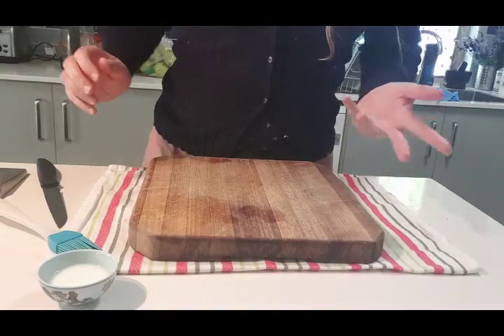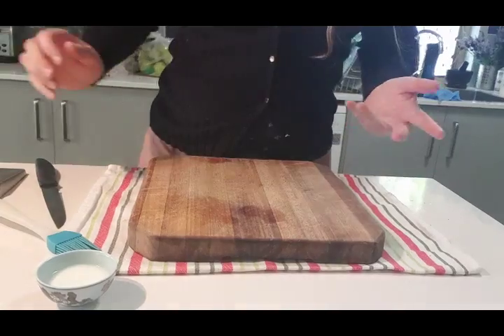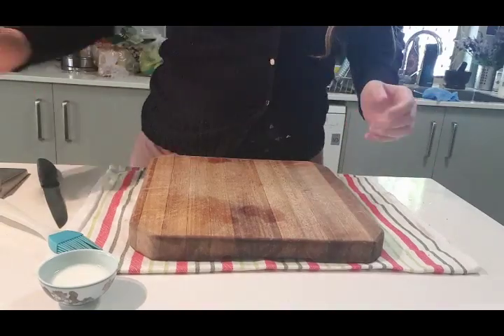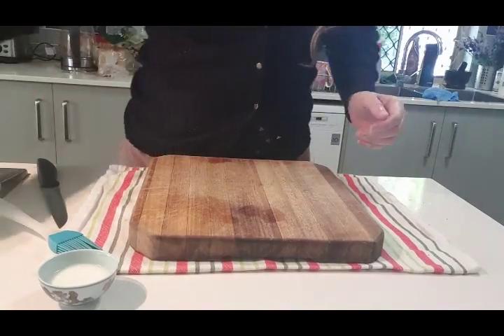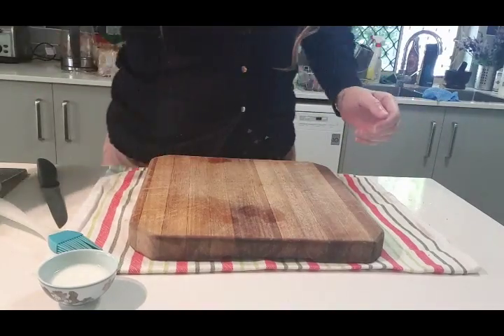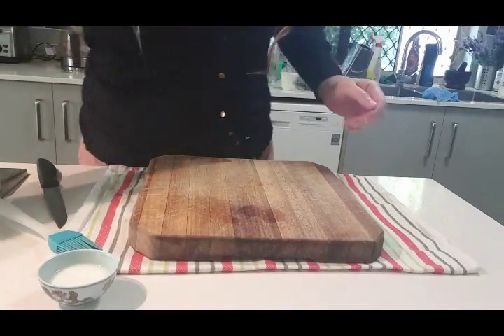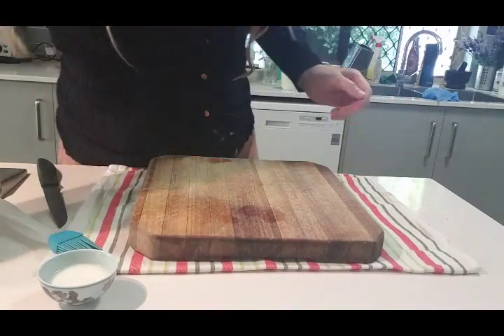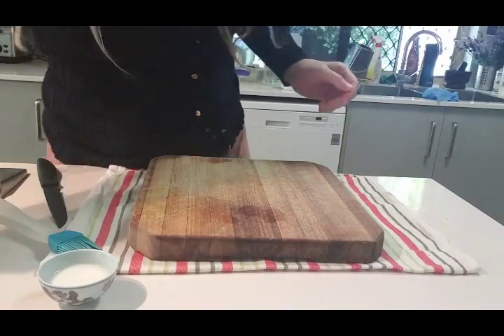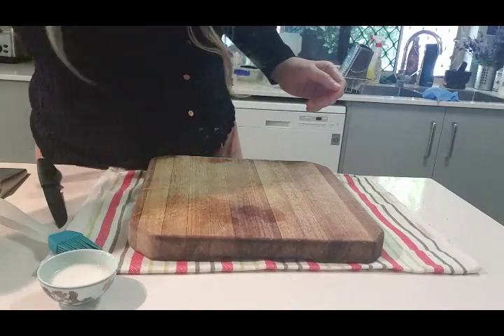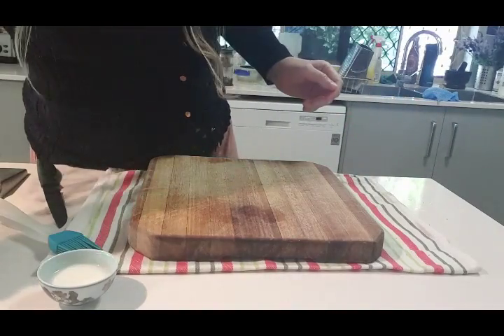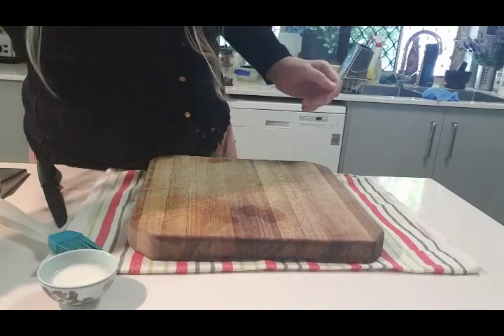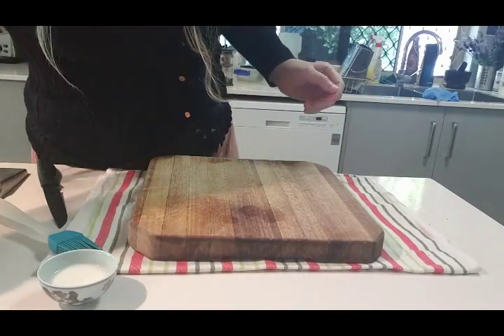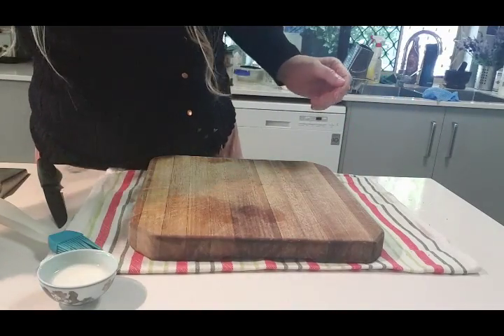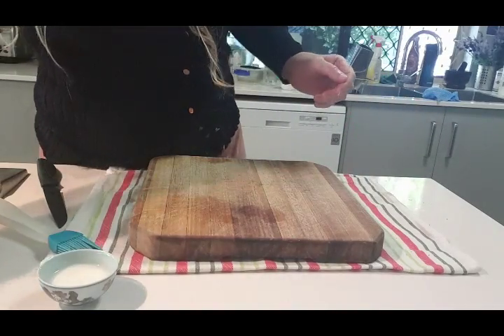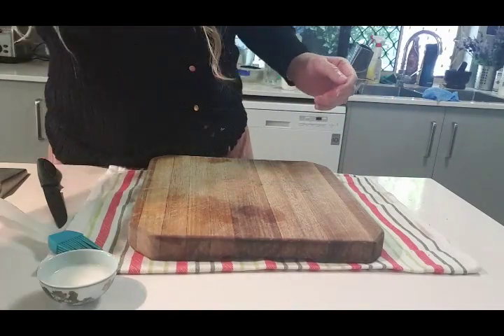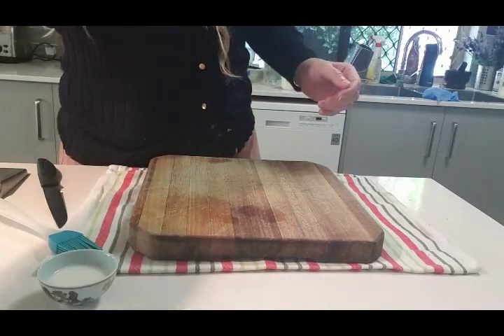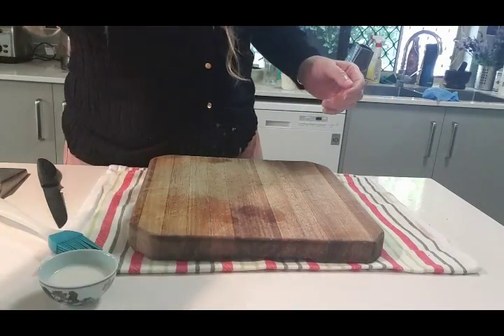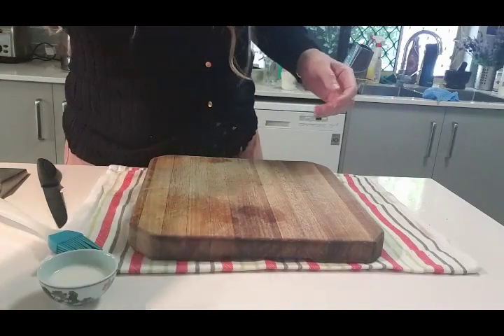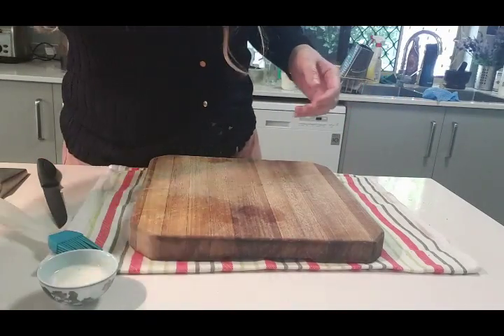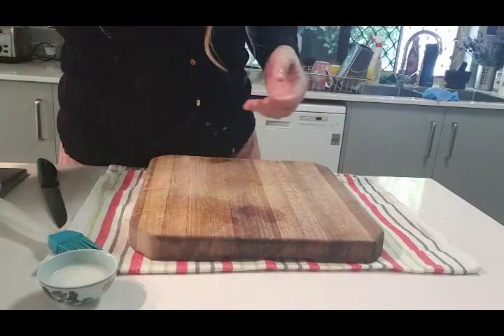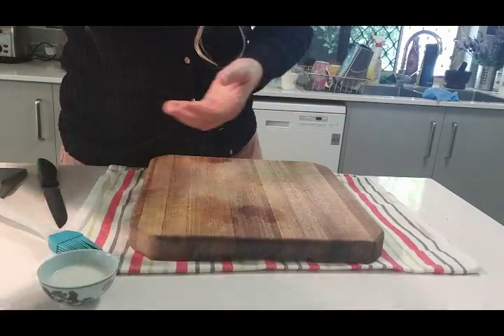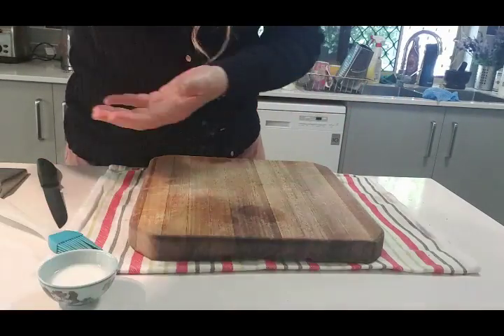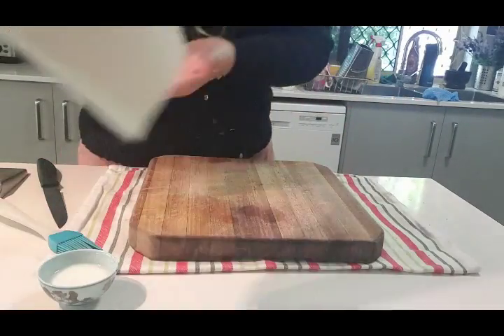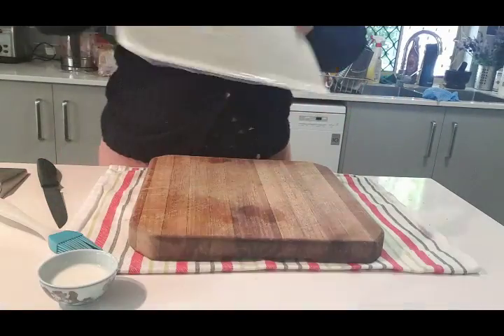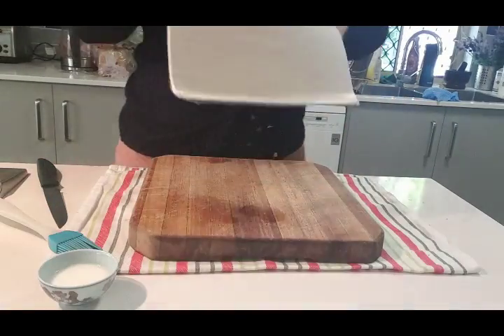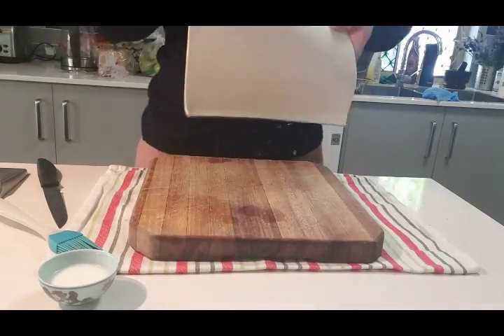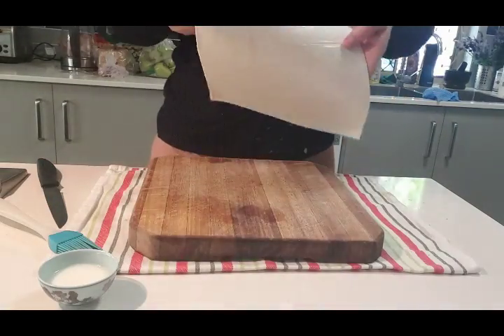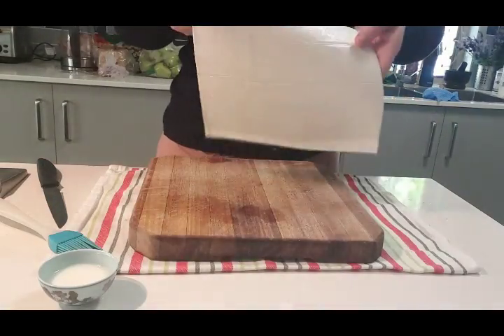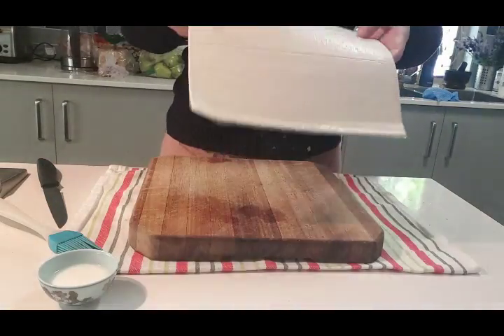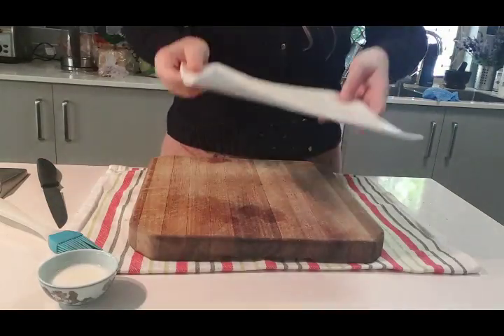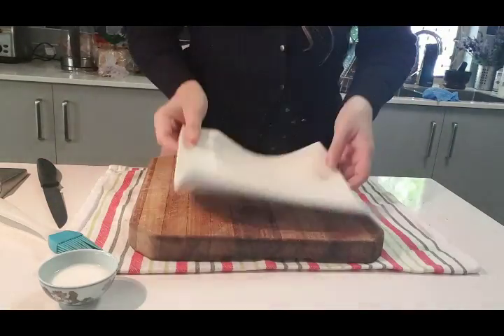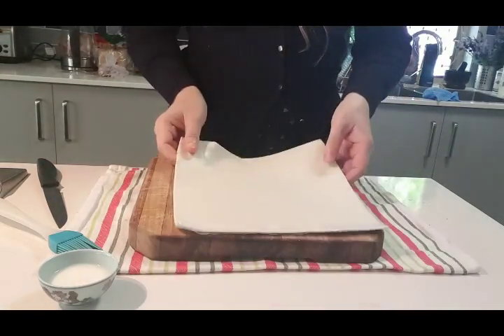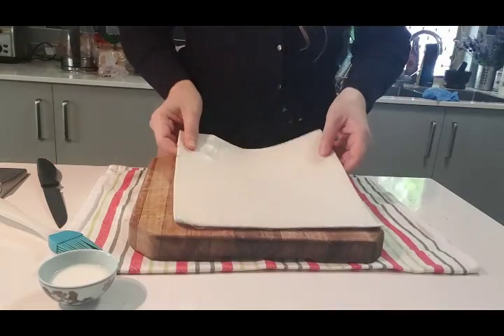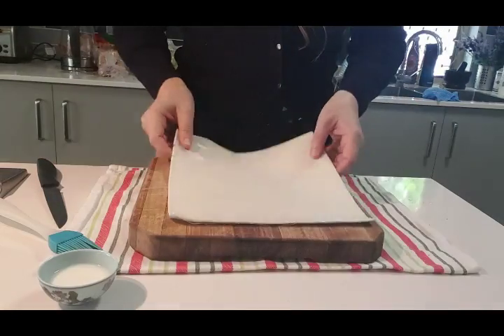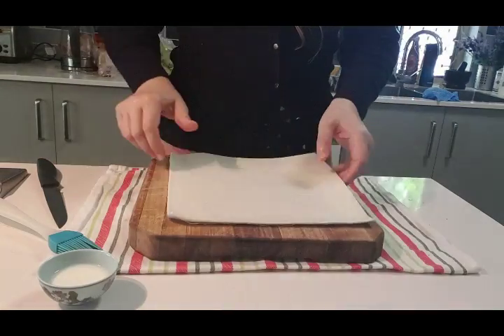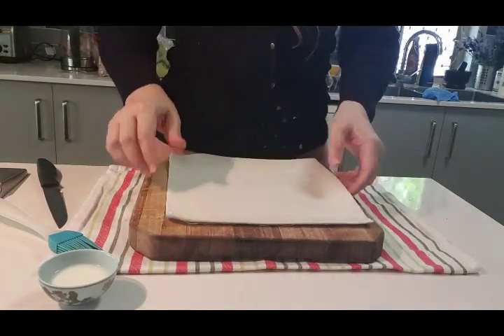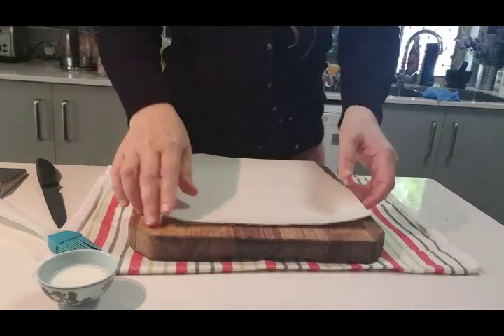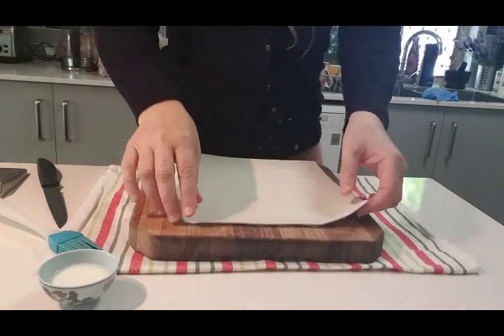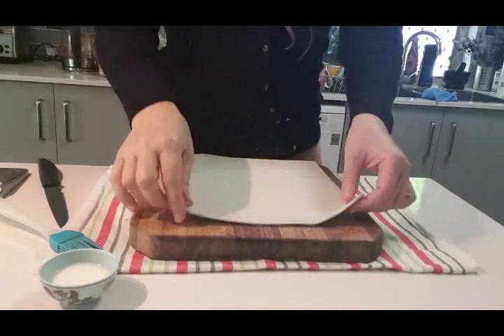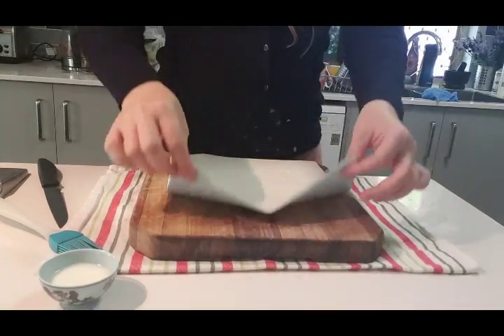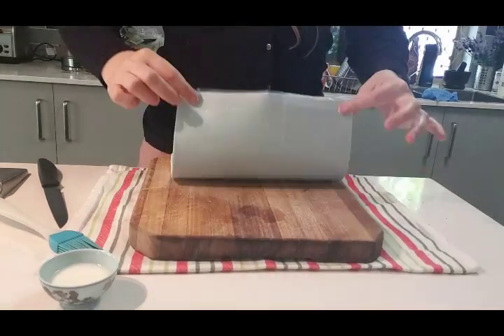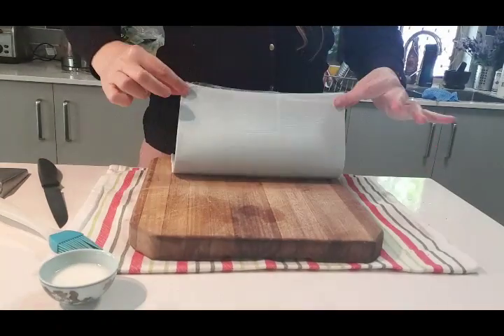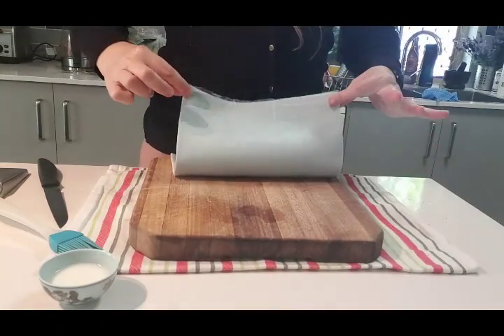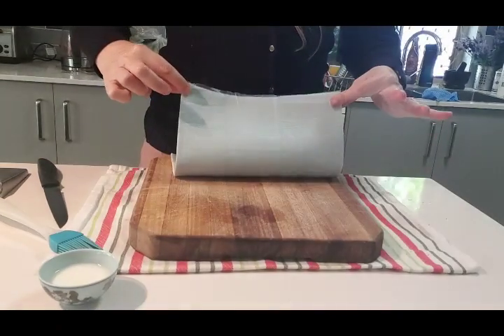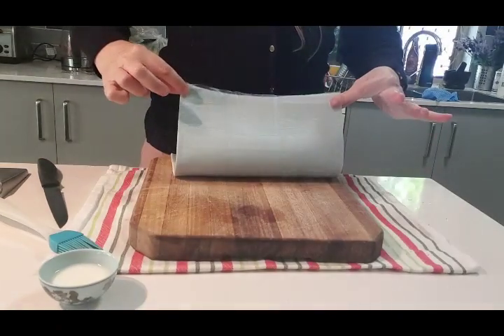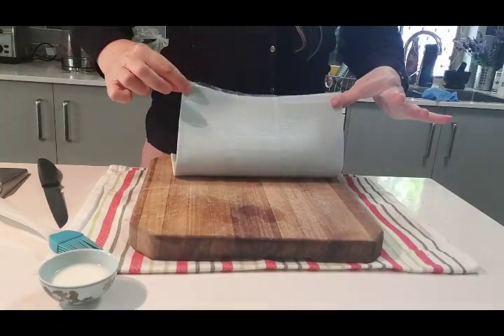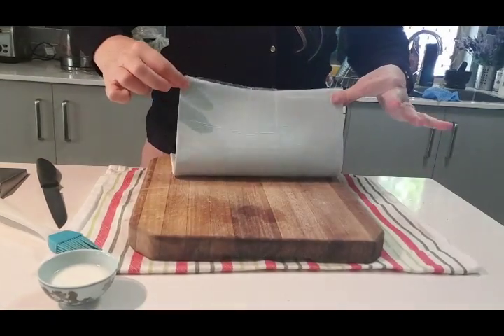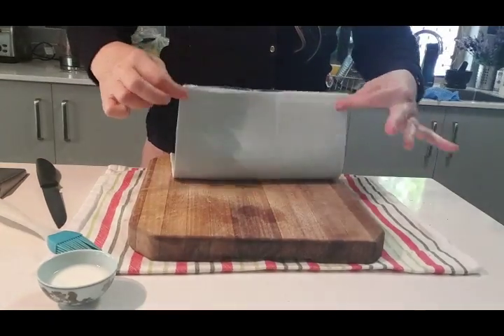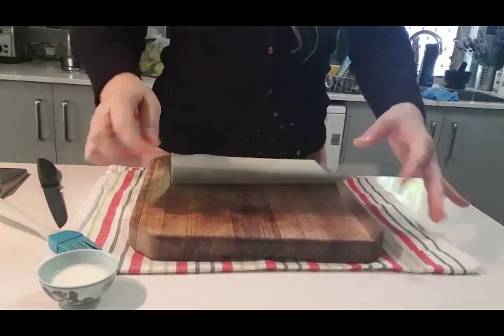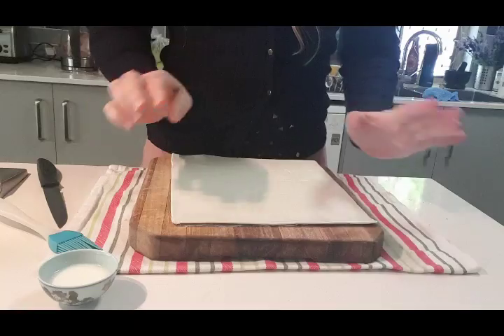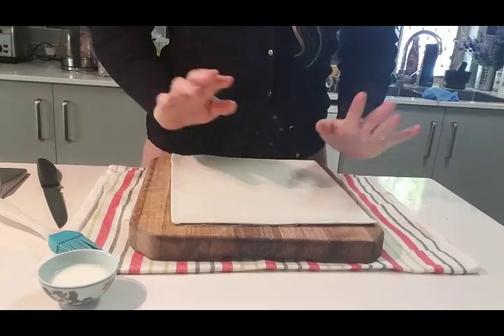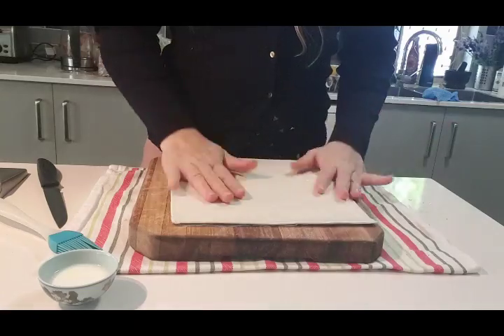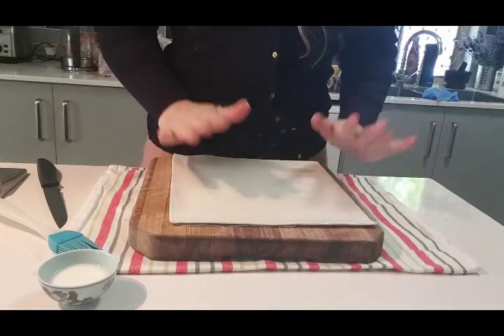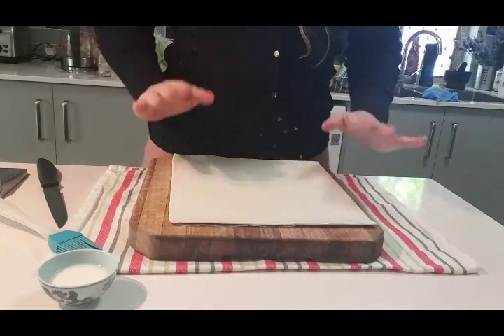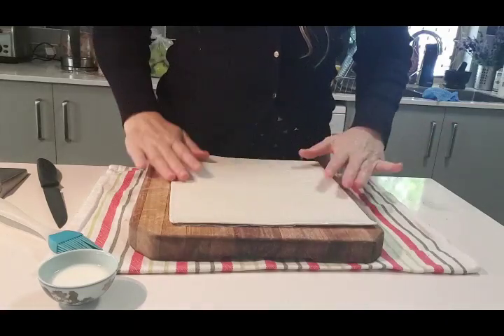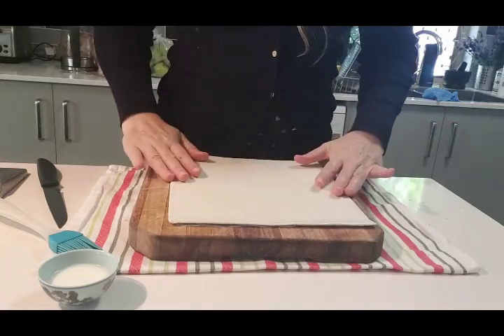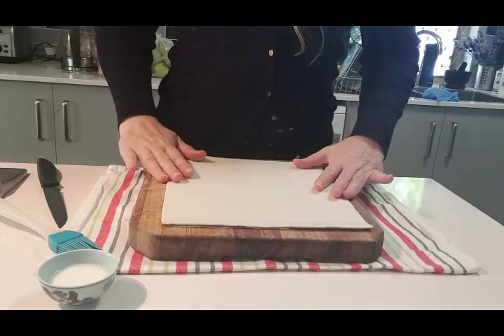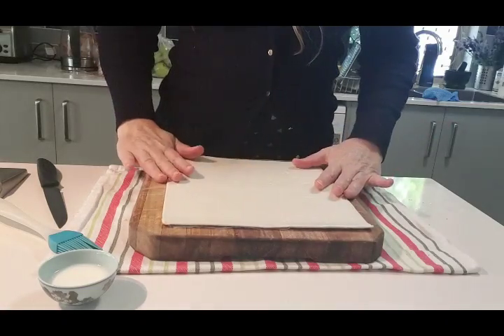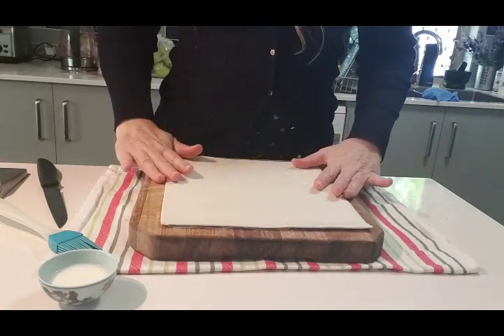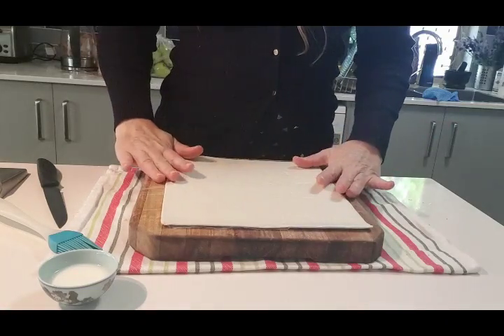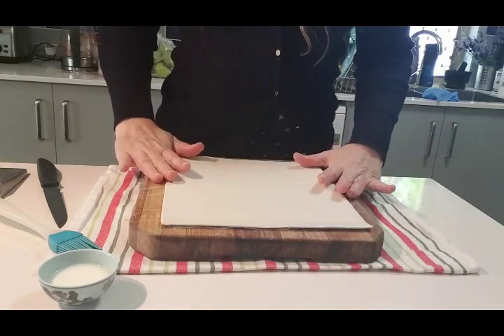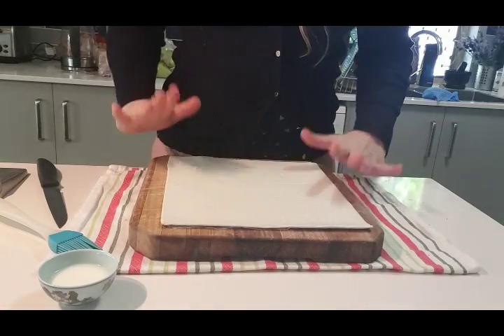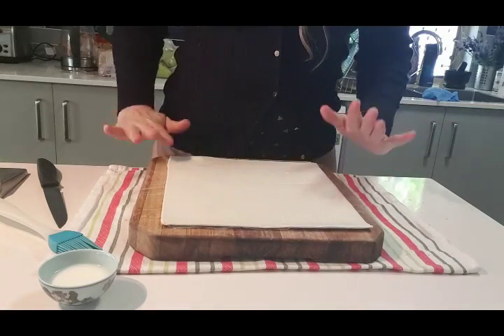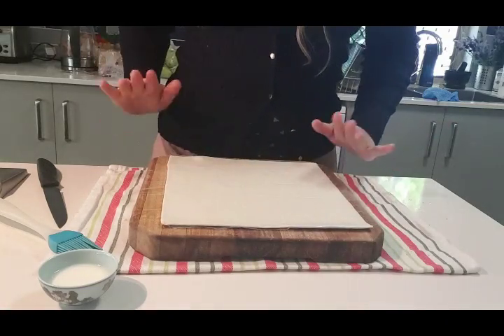Making the sausage rolls is as simple as this. You take a sheet of pastry and leave the plastic on the other side because you're going to need that in a sec.